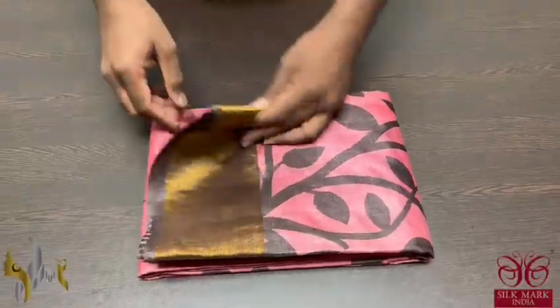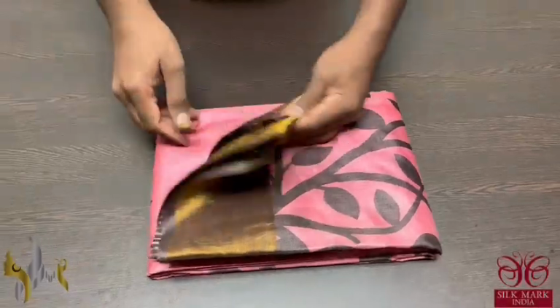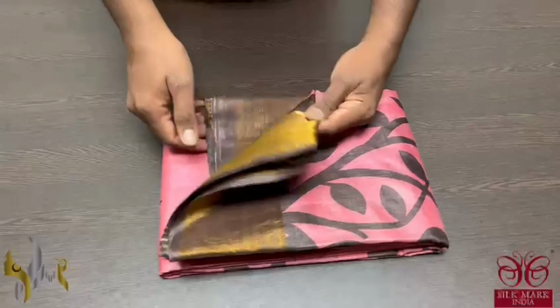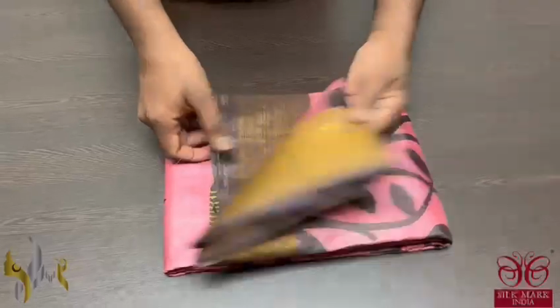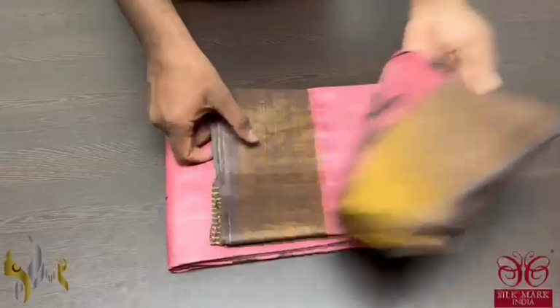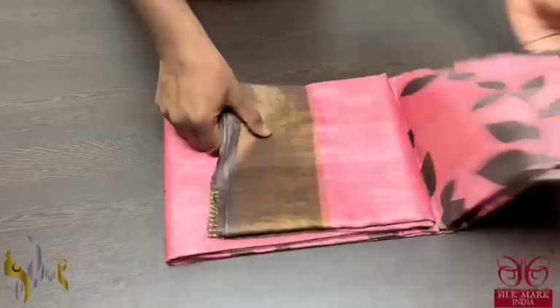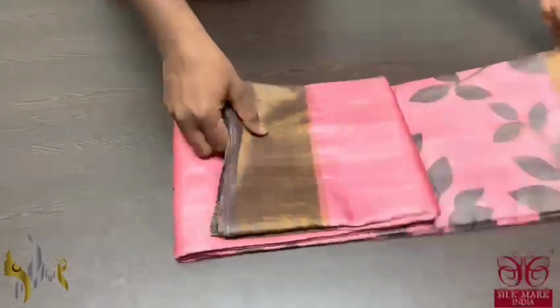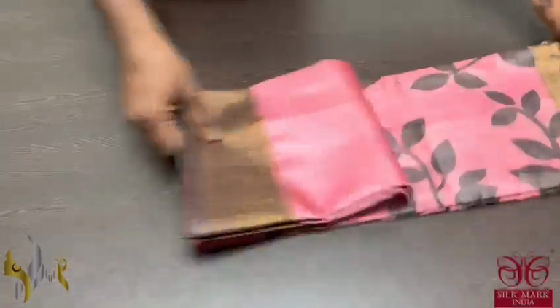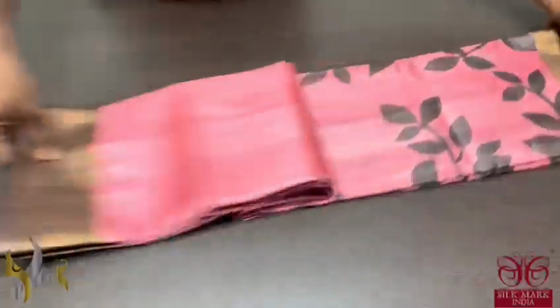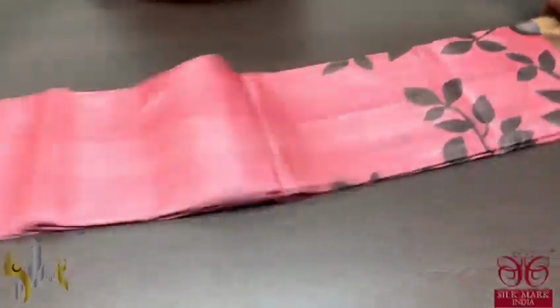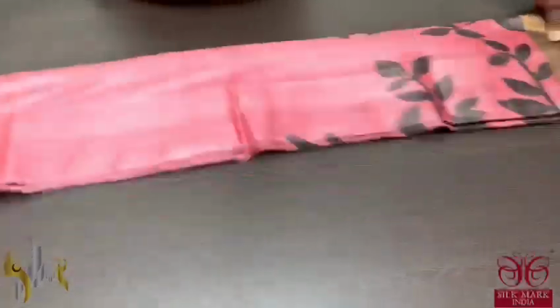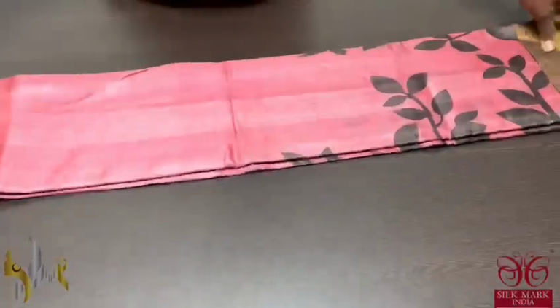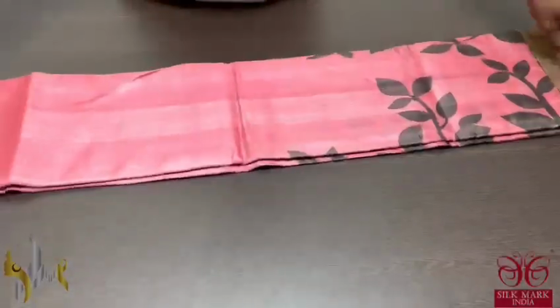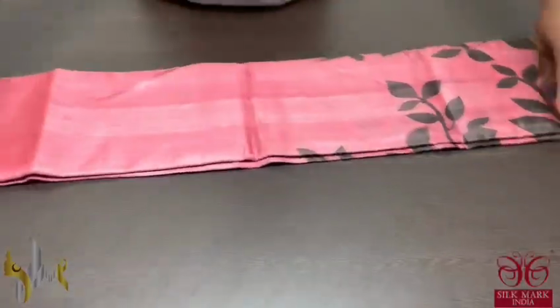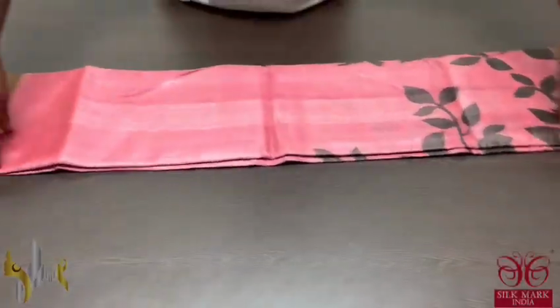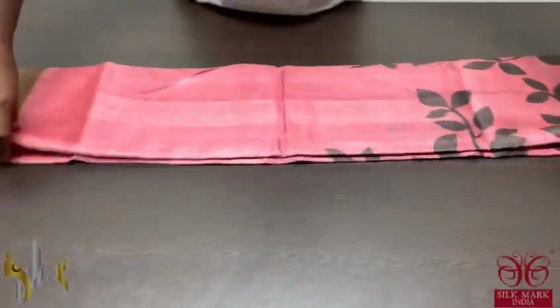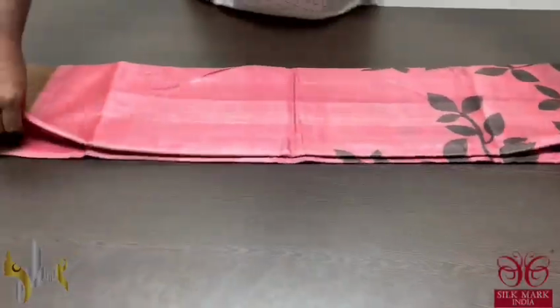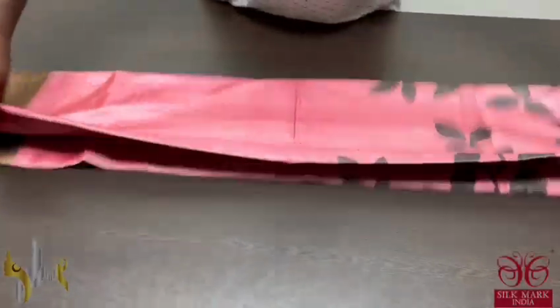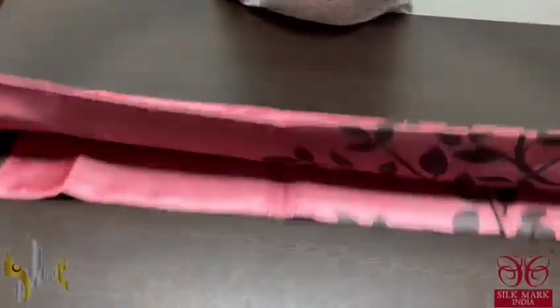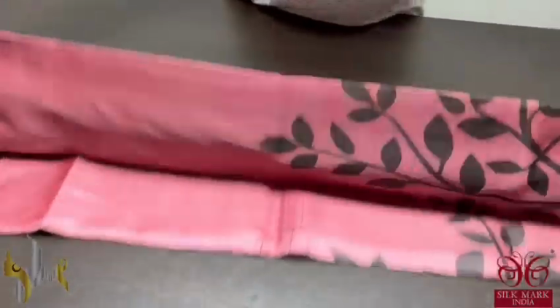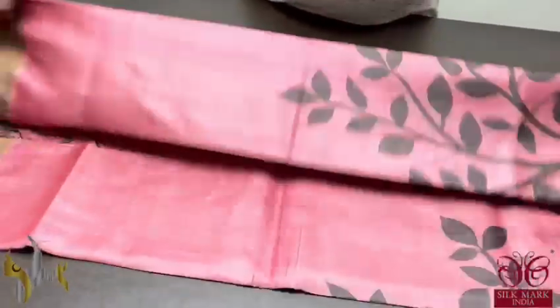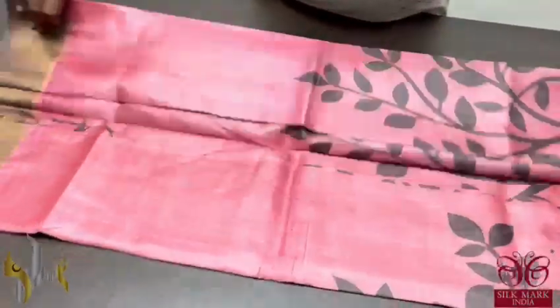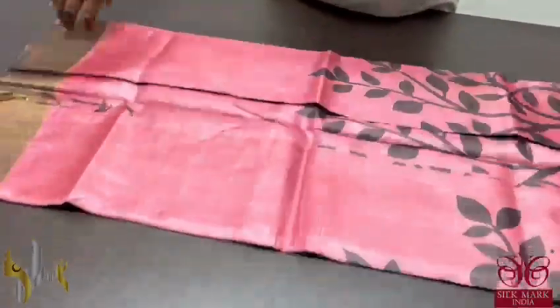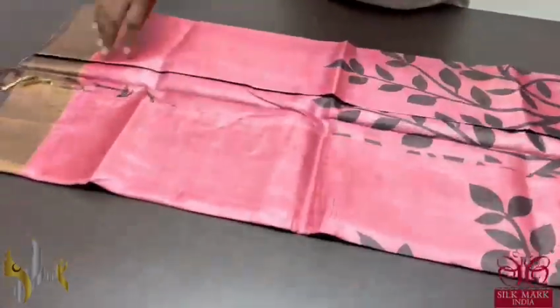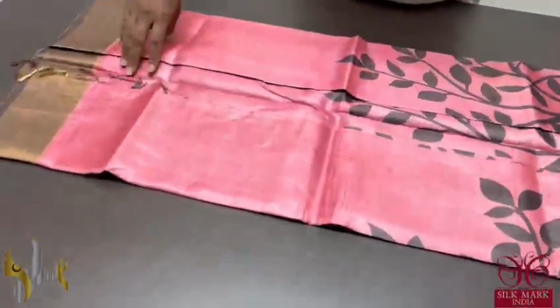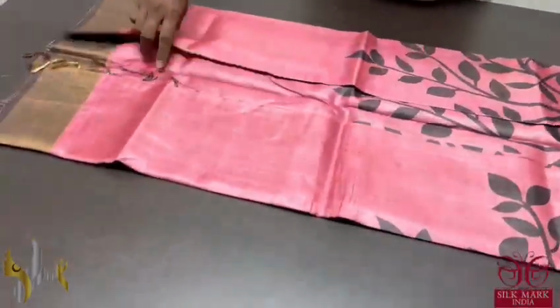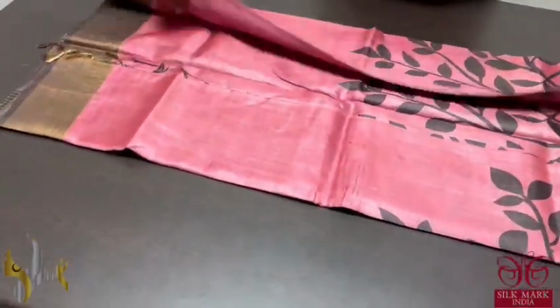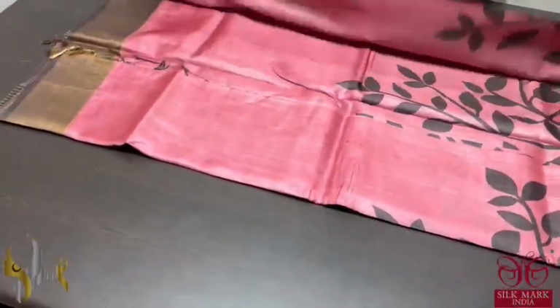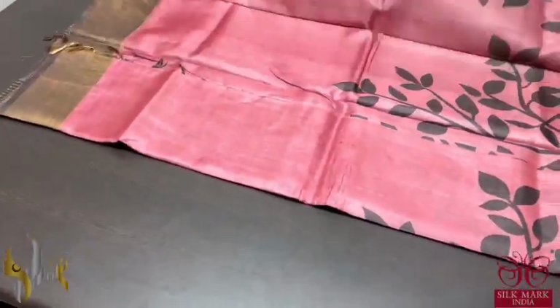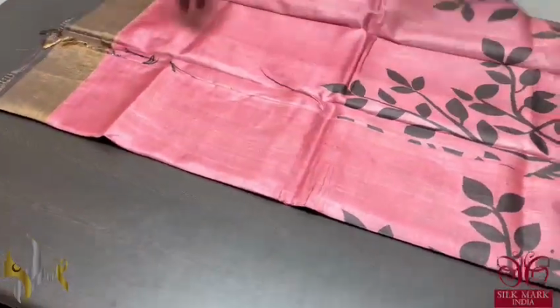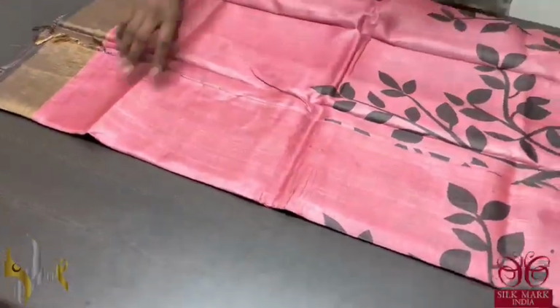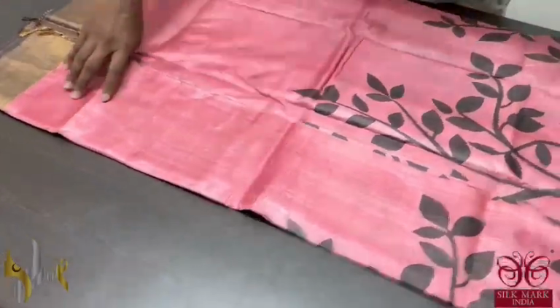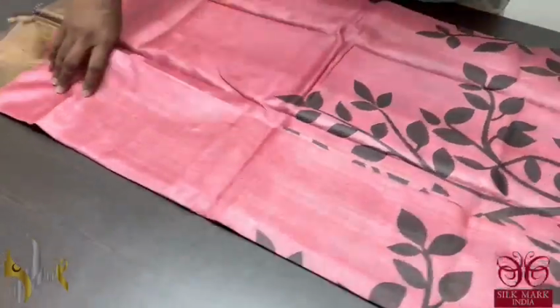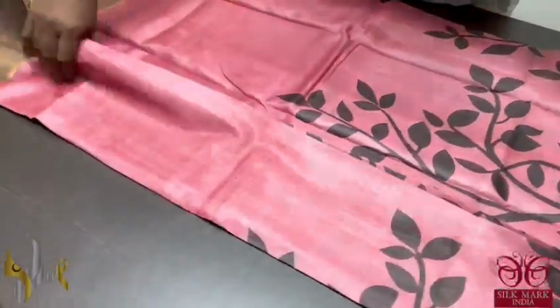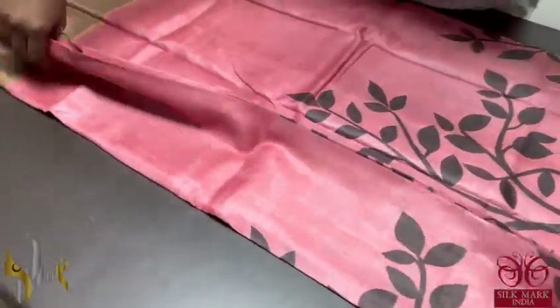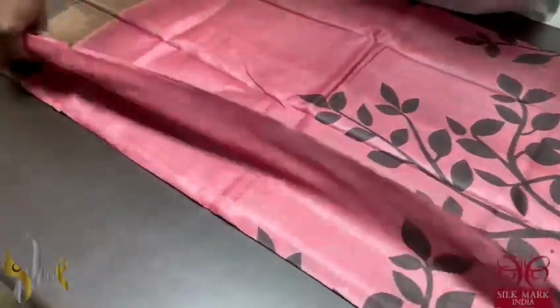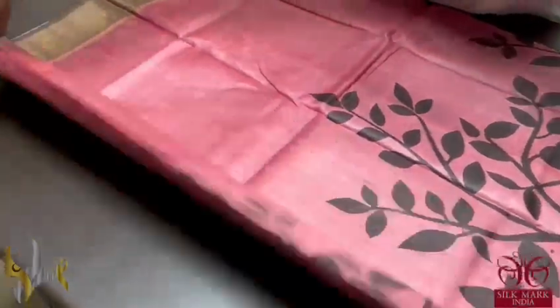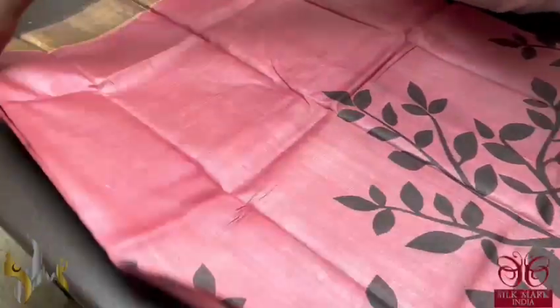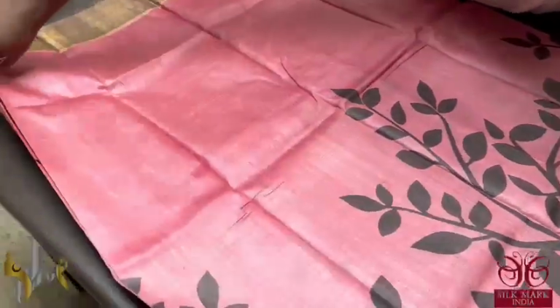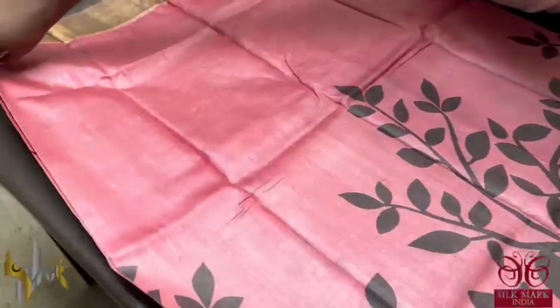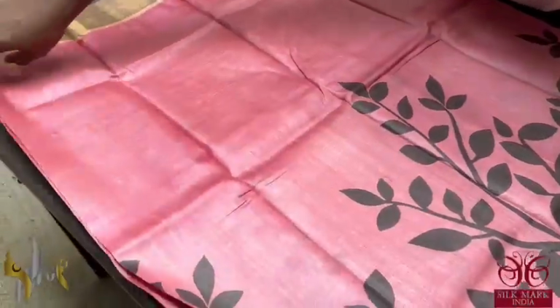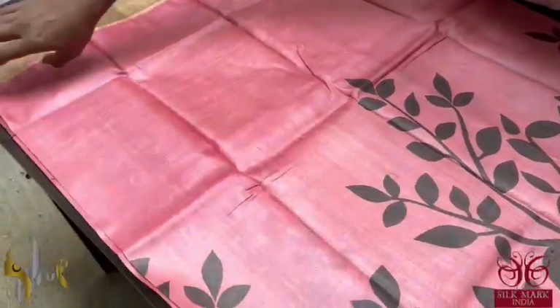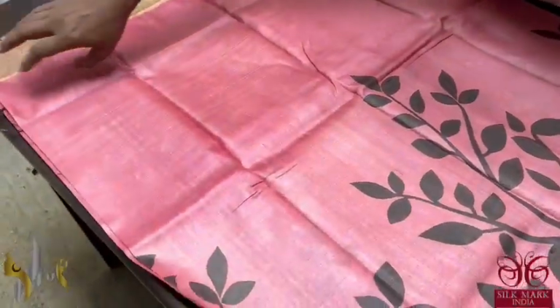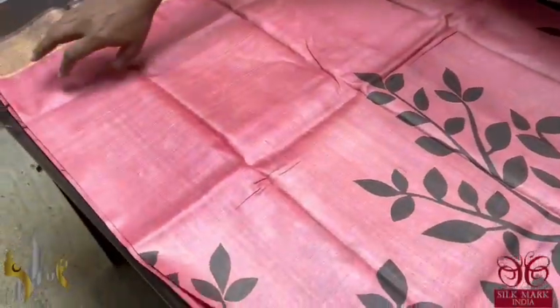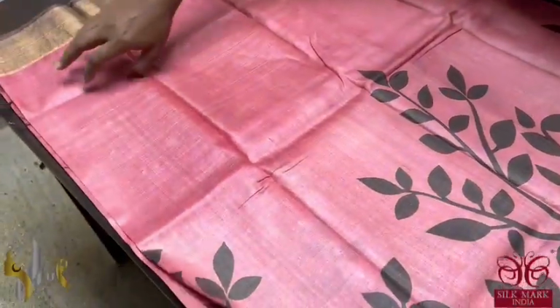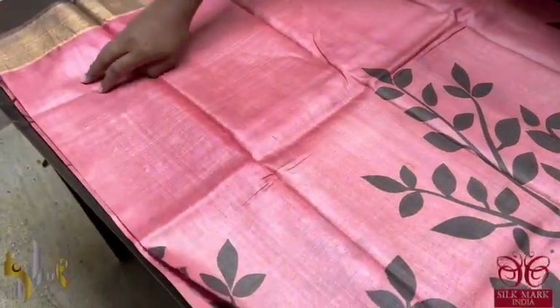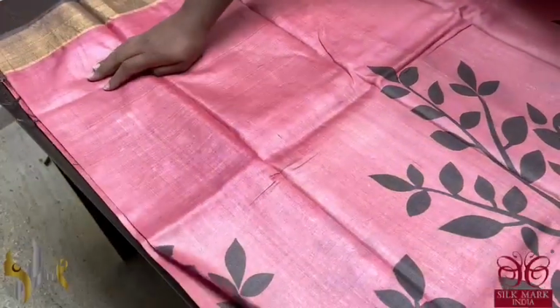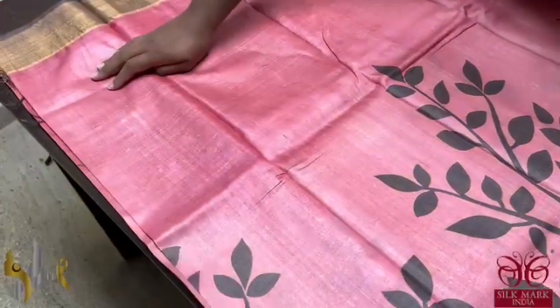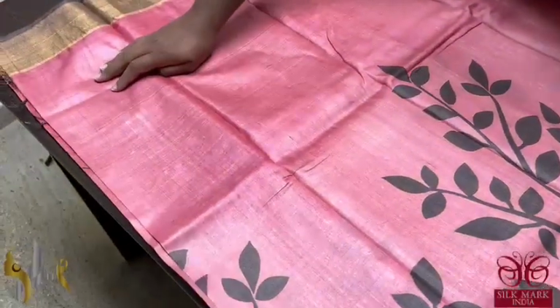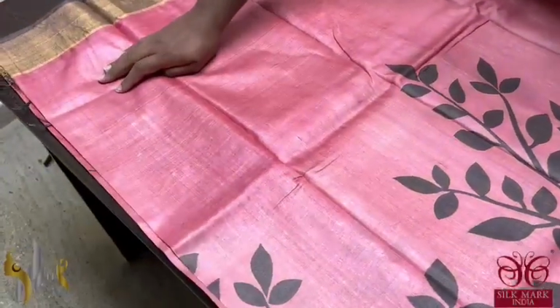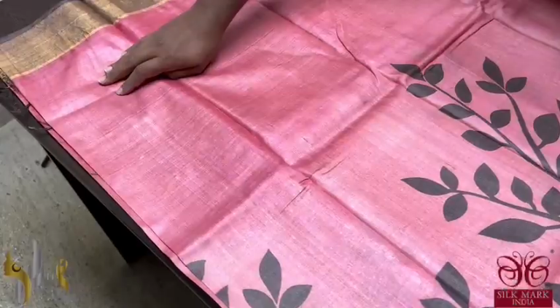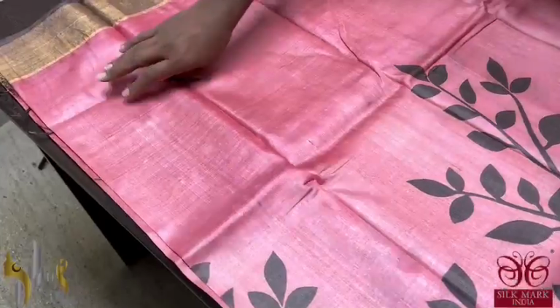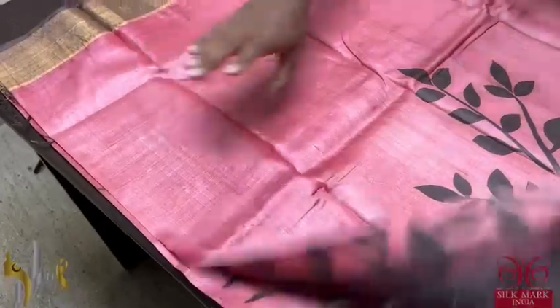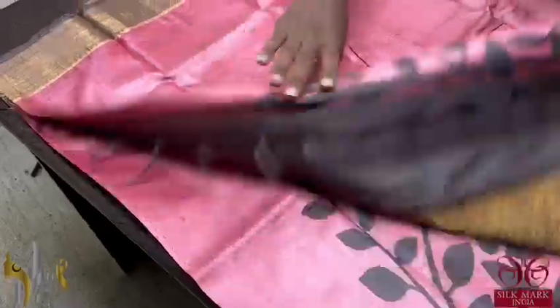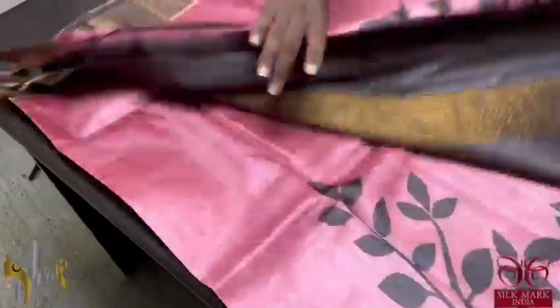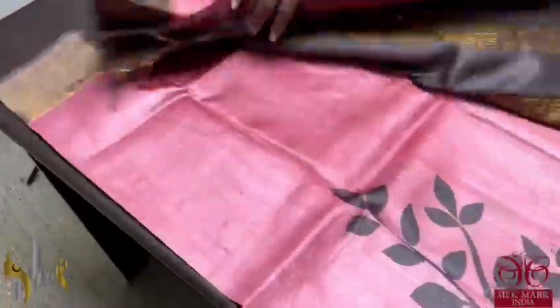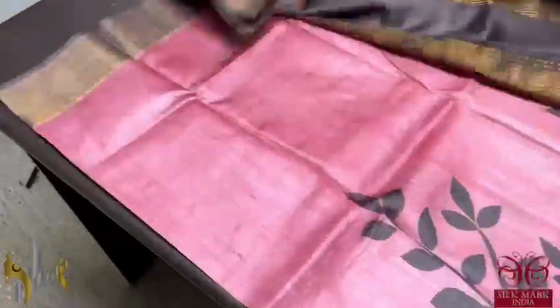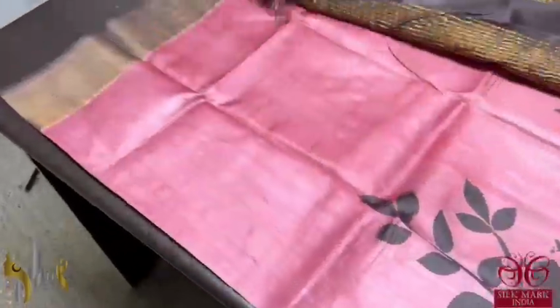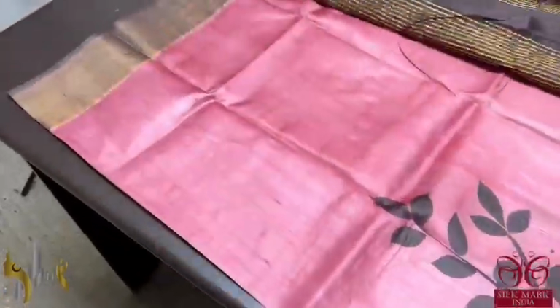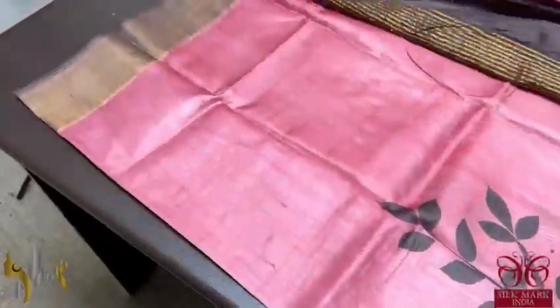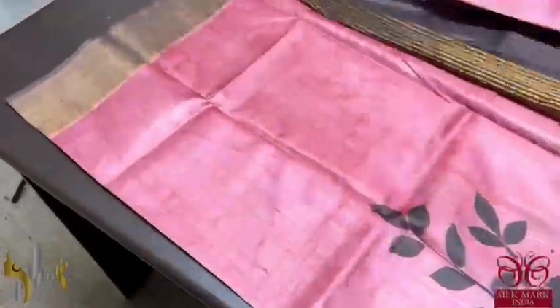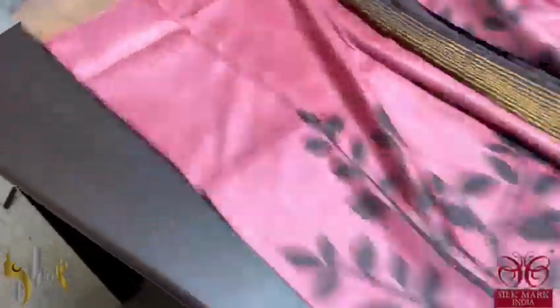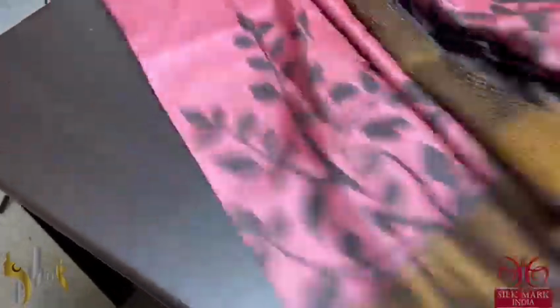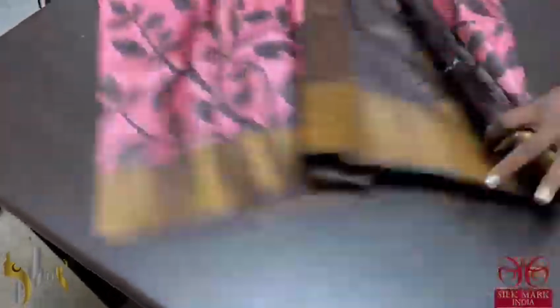Pure Tessa Silk Sari, premium quality, handblock printed, zari borders — a very elegant acid washed boiled Tessa.